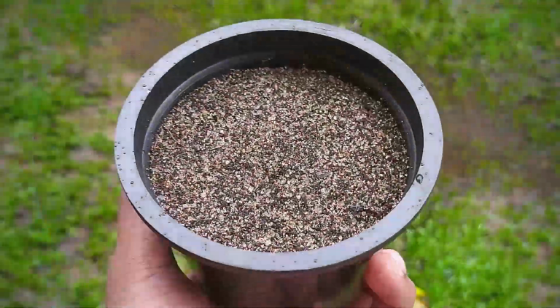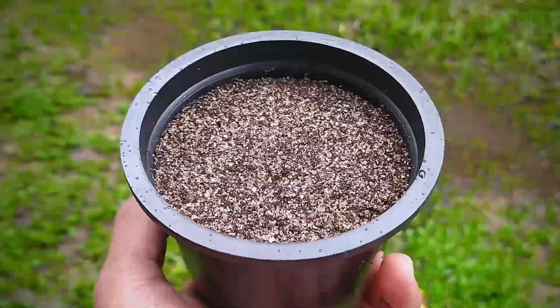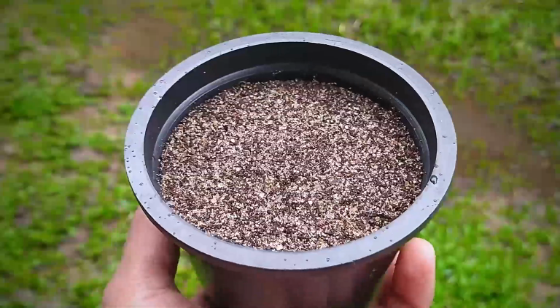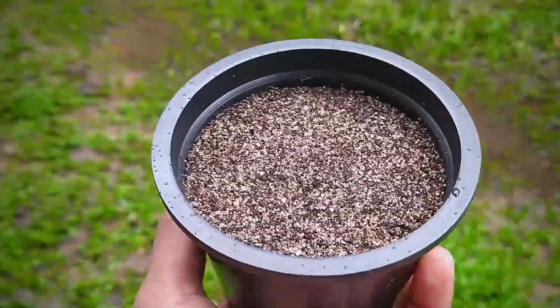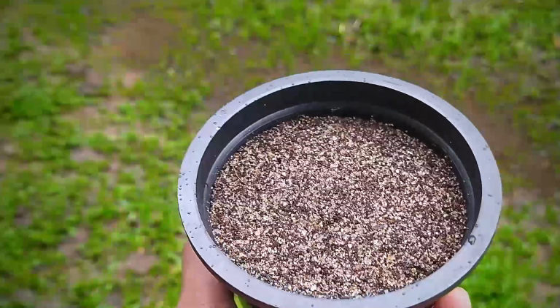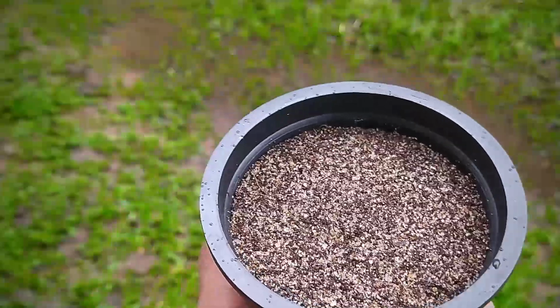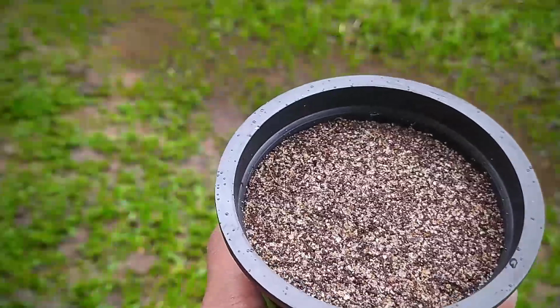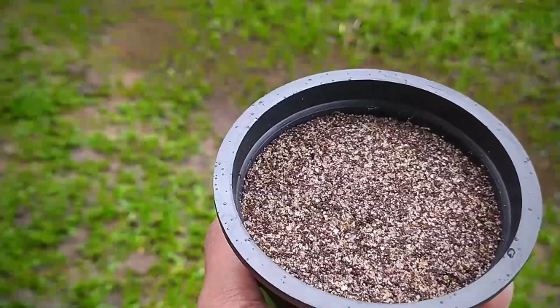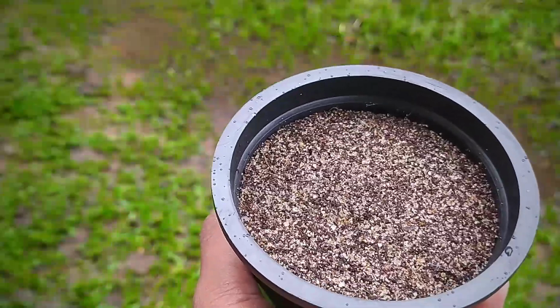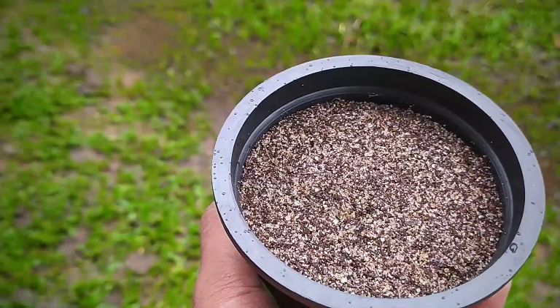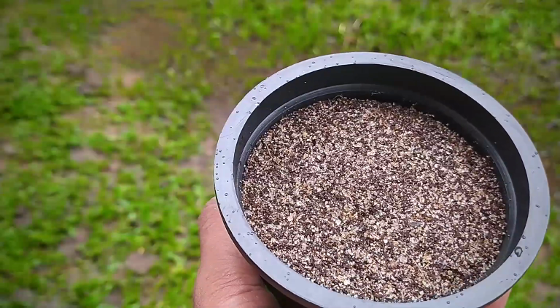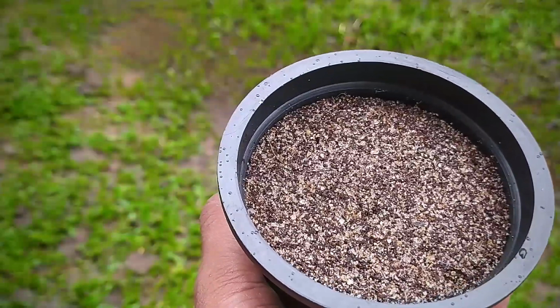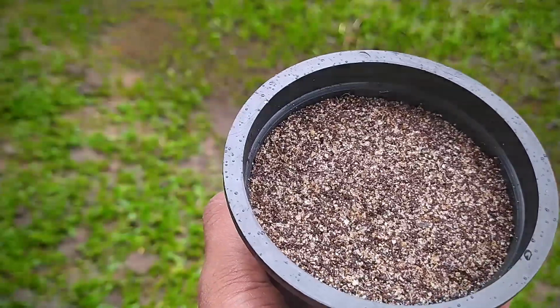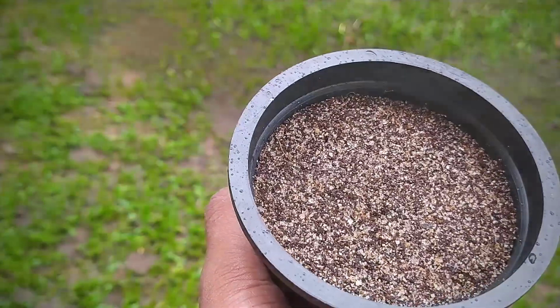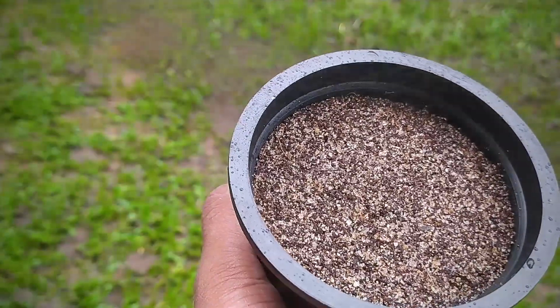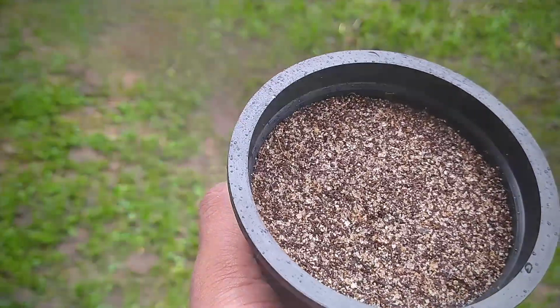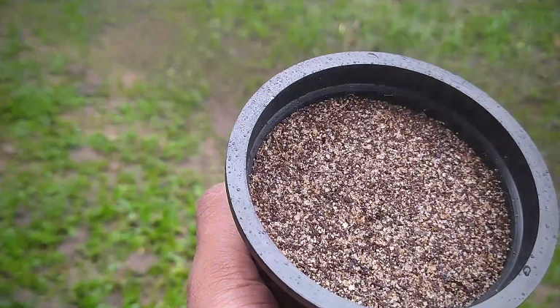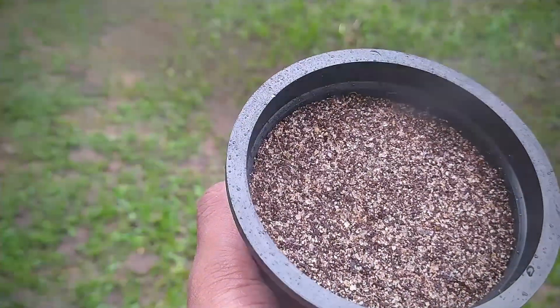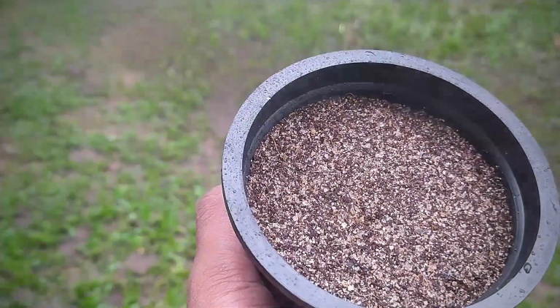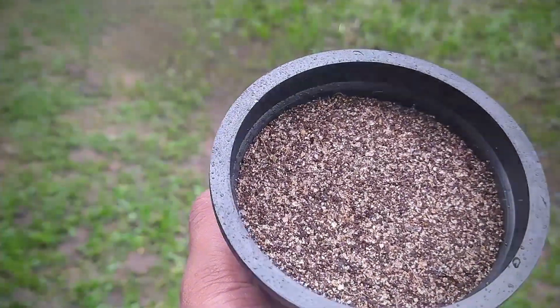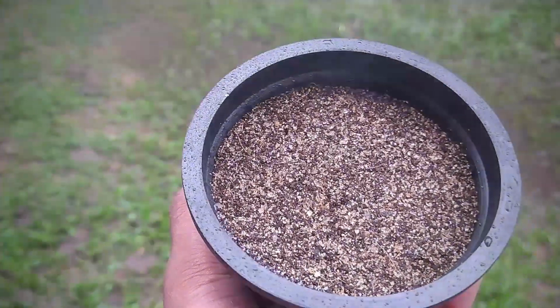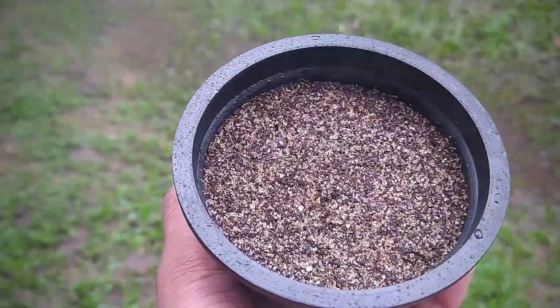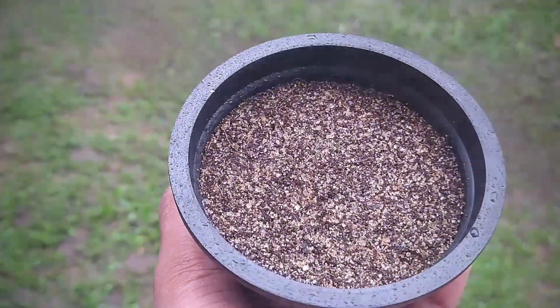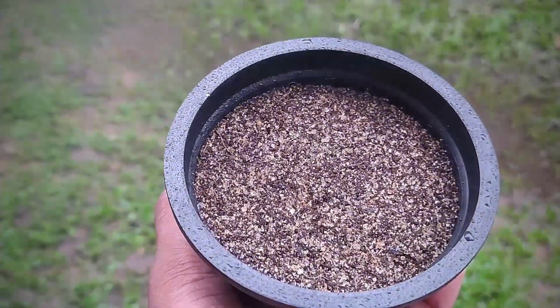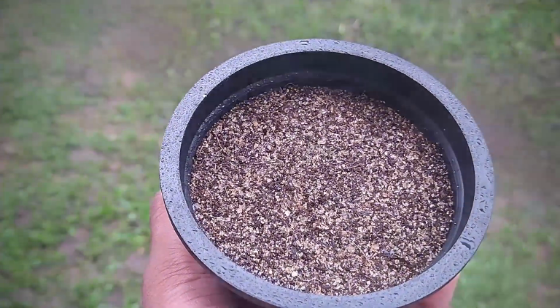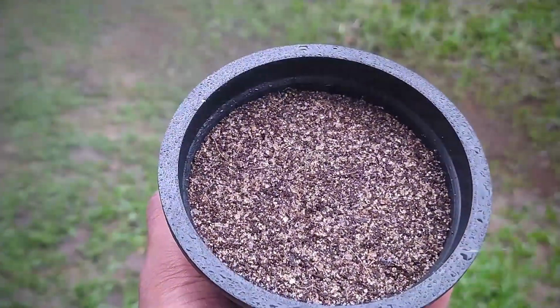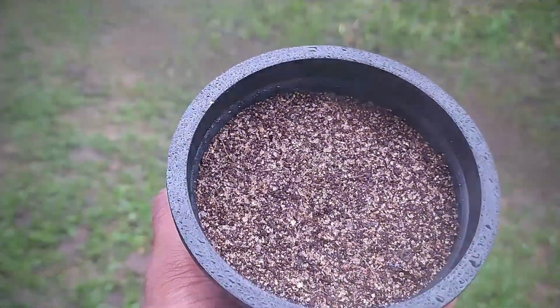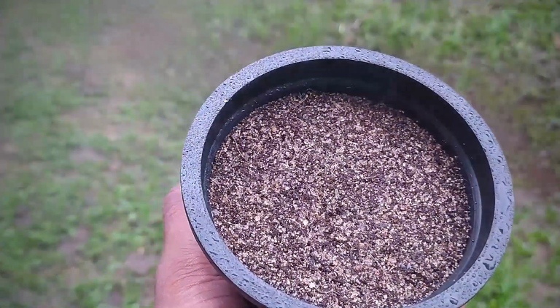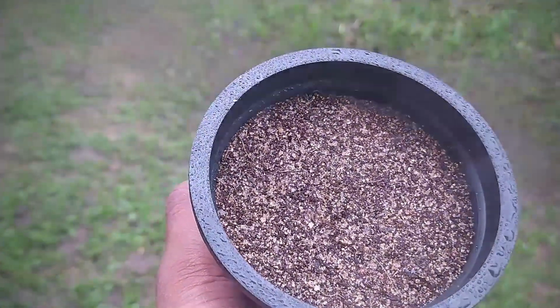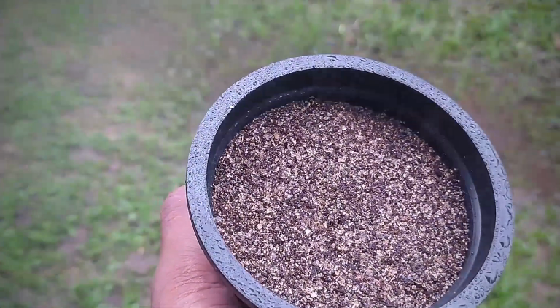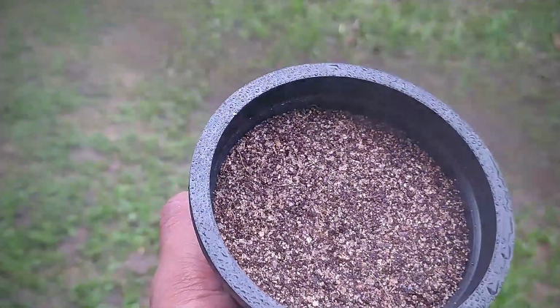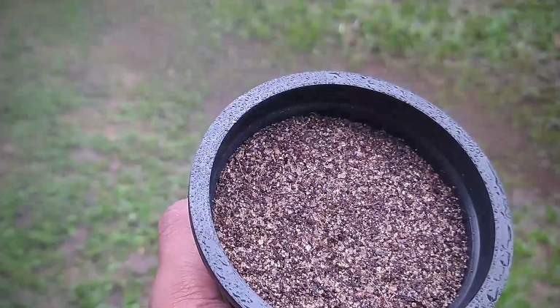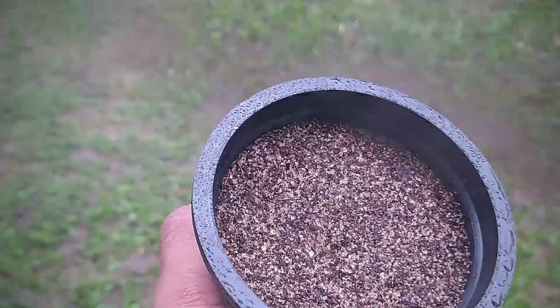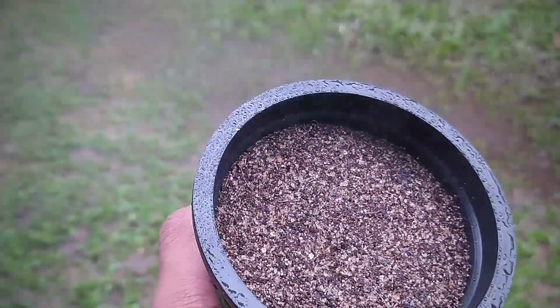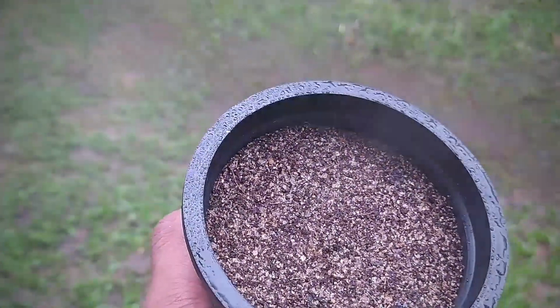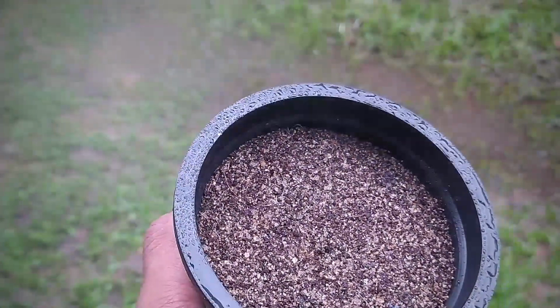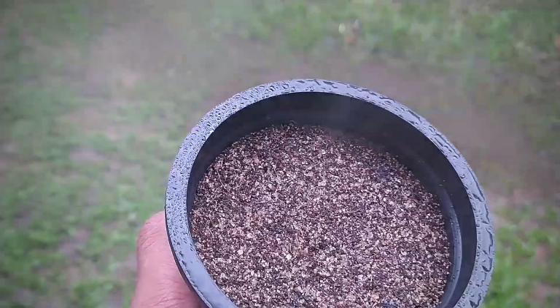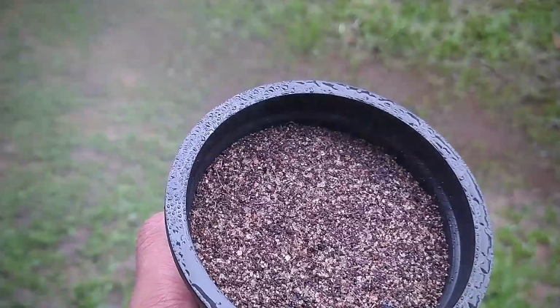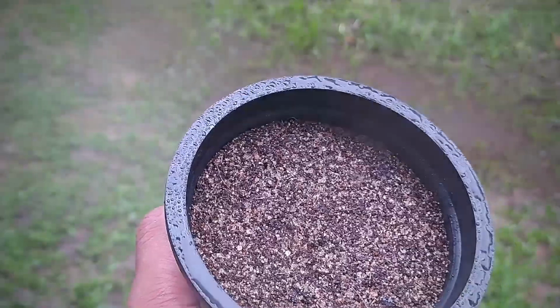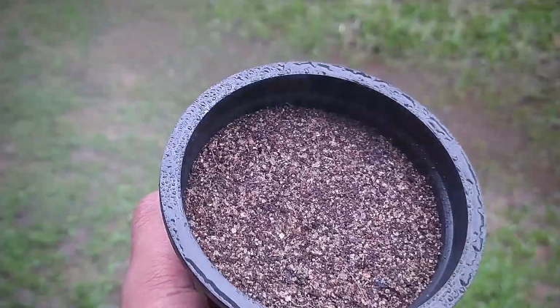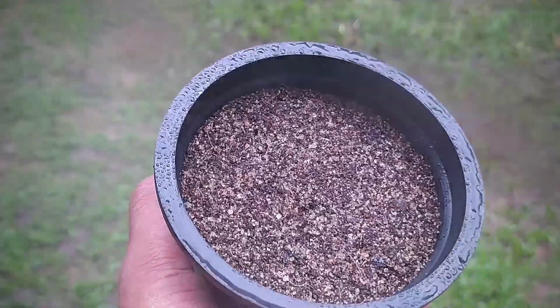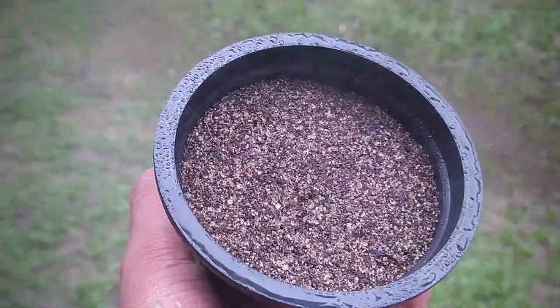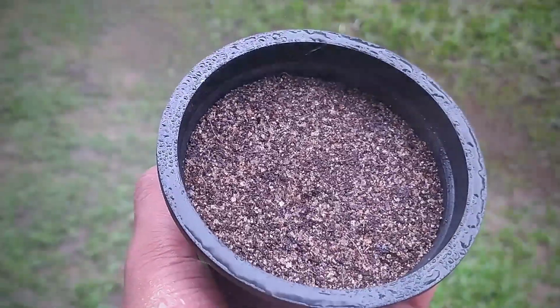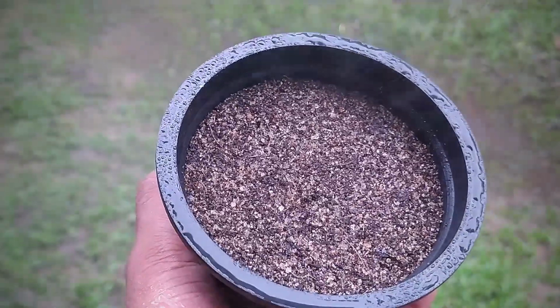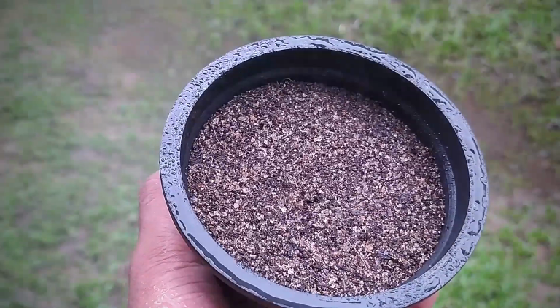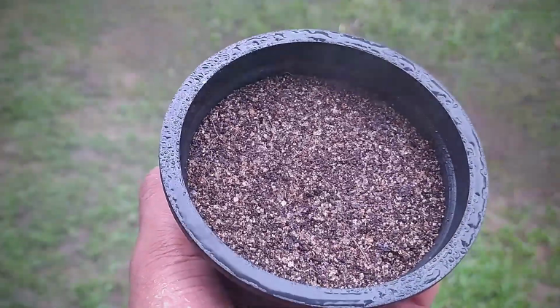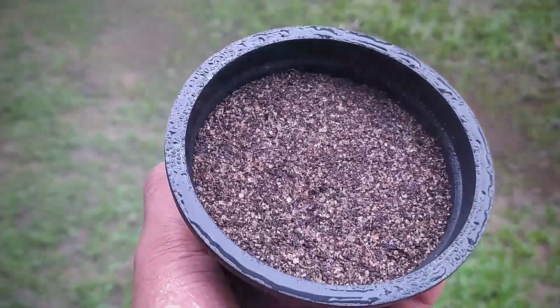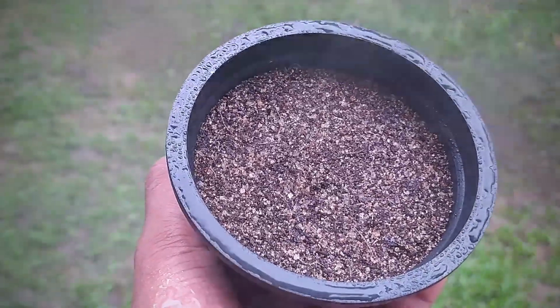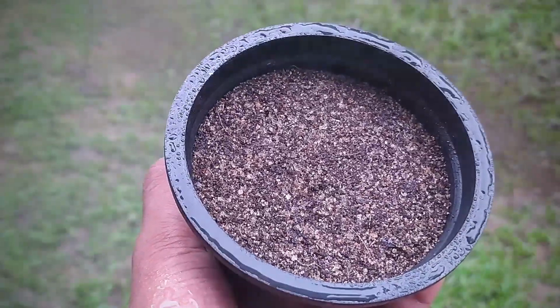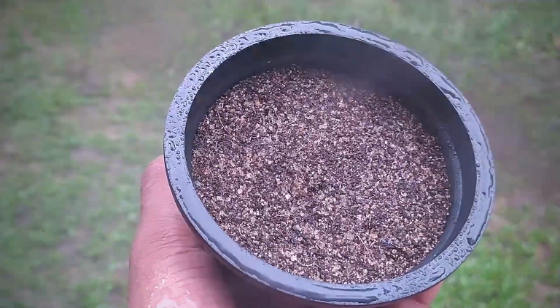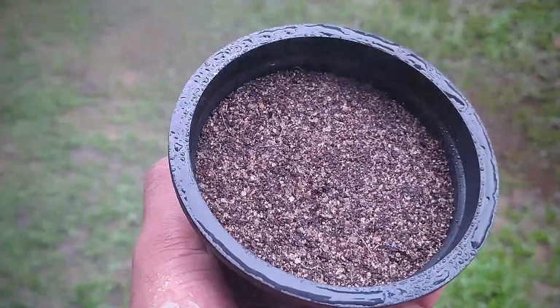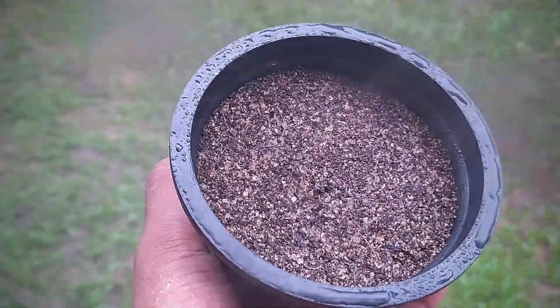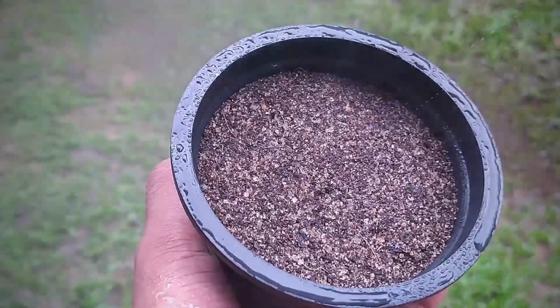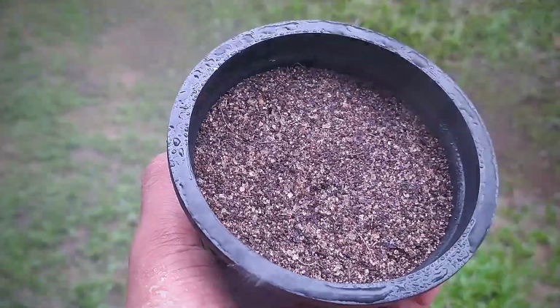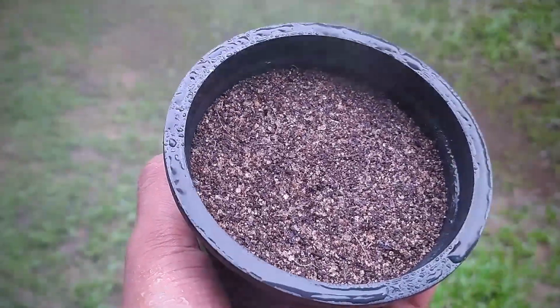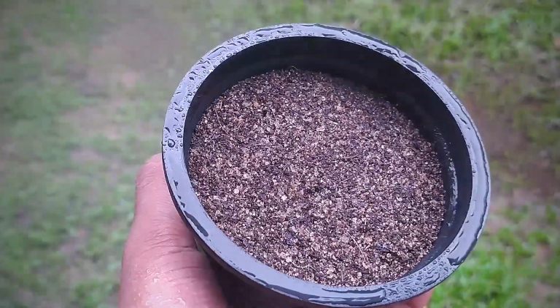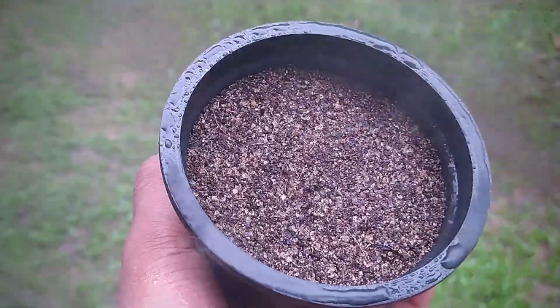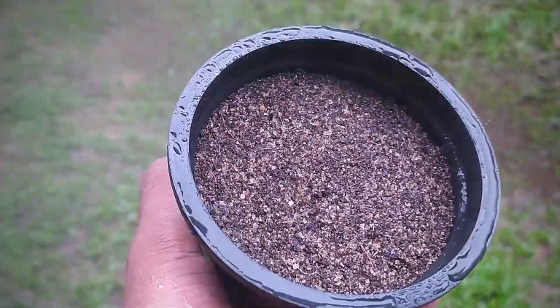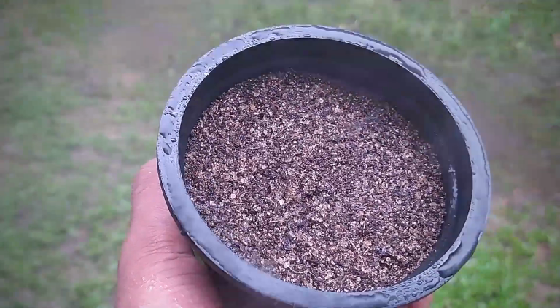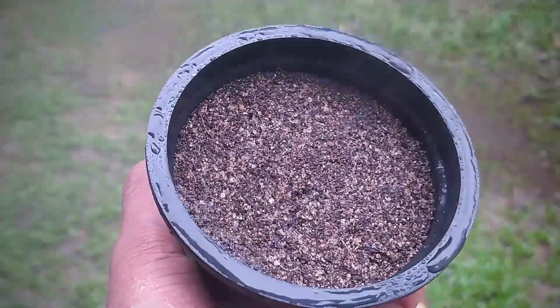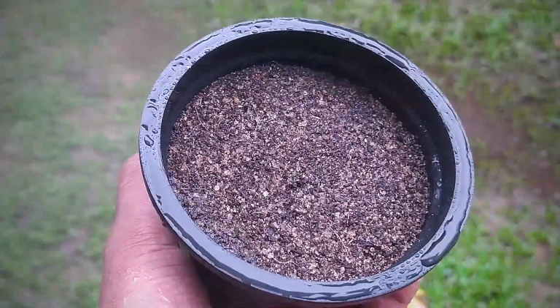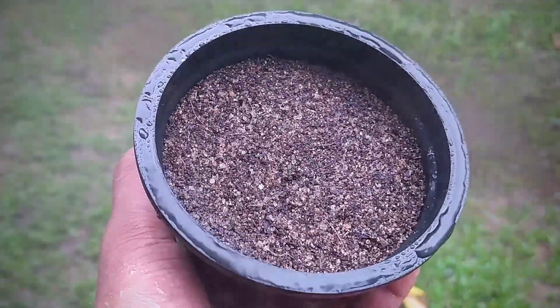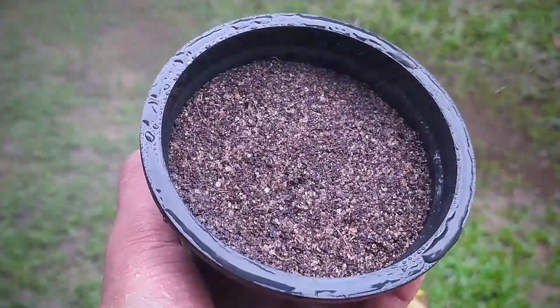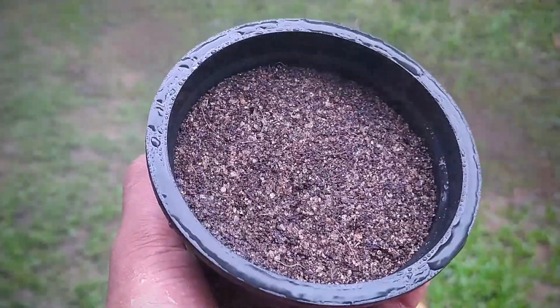Using a spray bottle, mist the surface to ensure the seeds make contact with the moist media. Make sure to use distilled or rainwater.